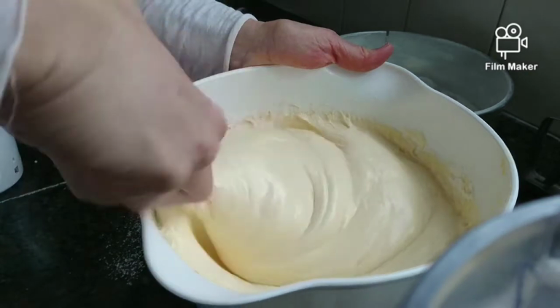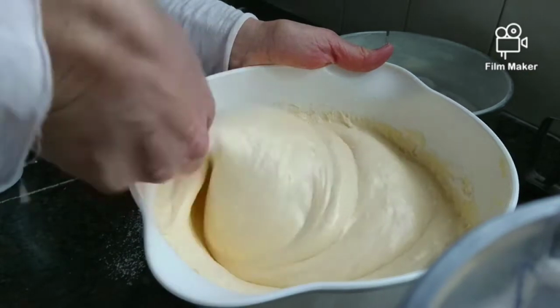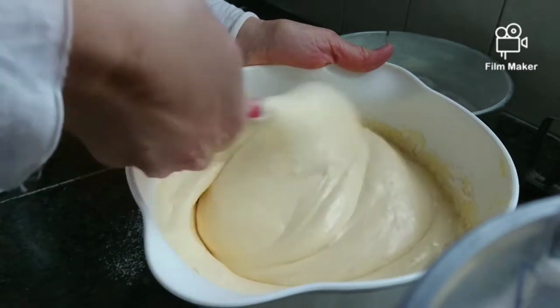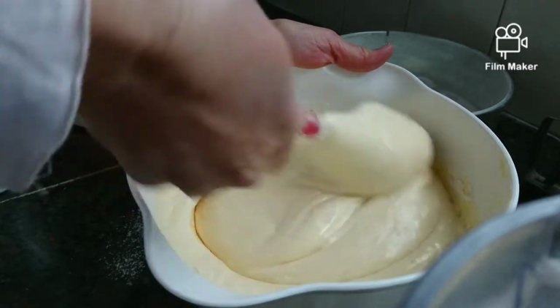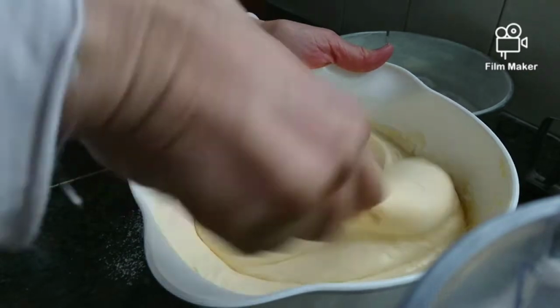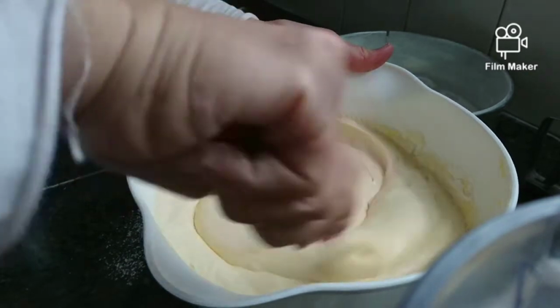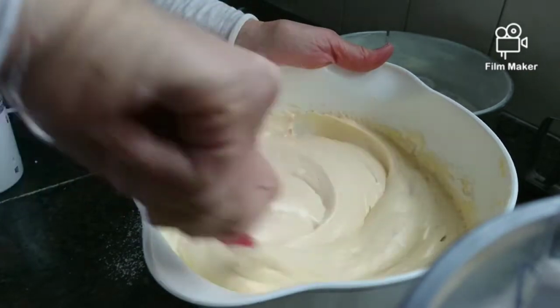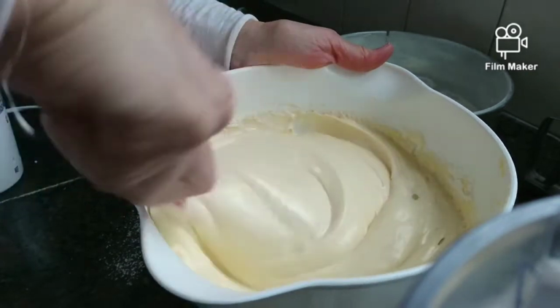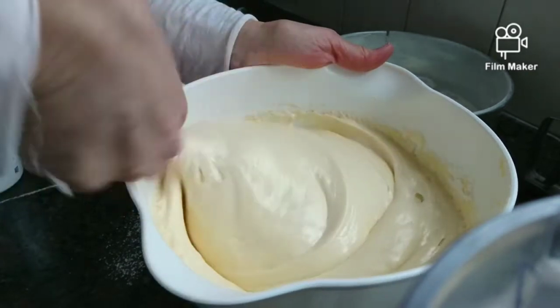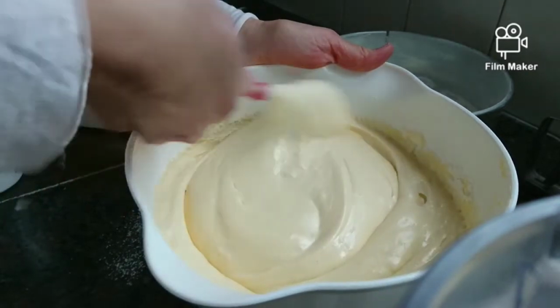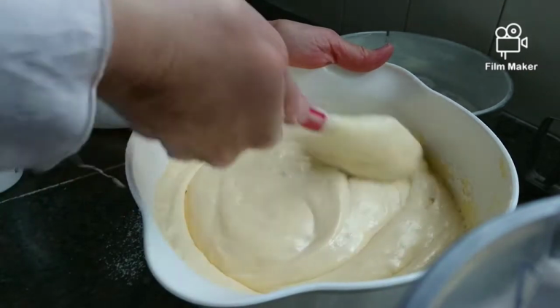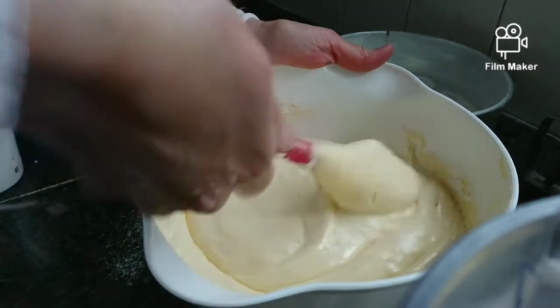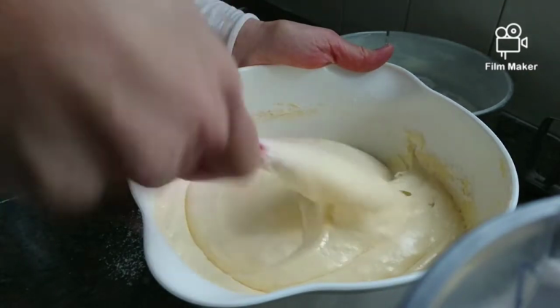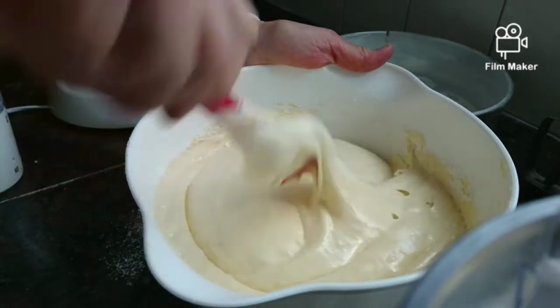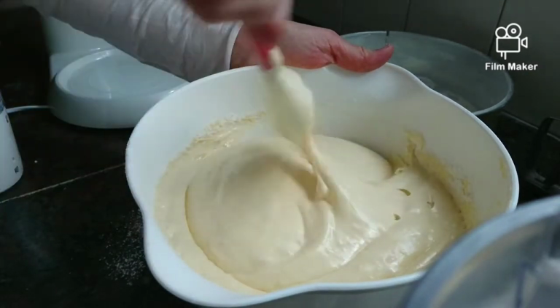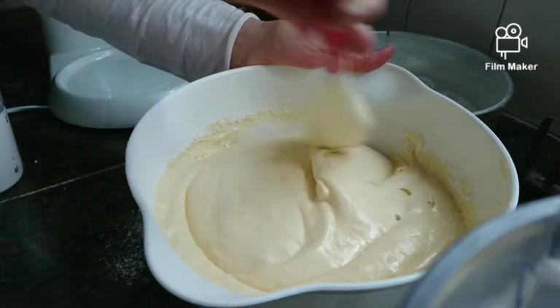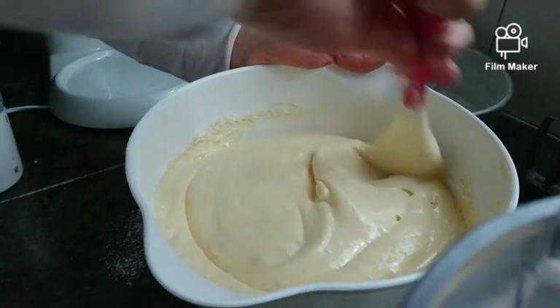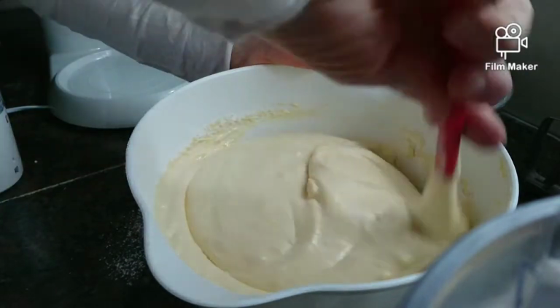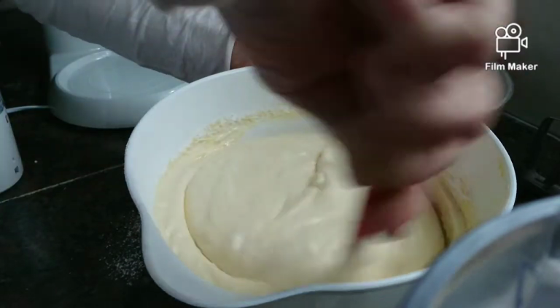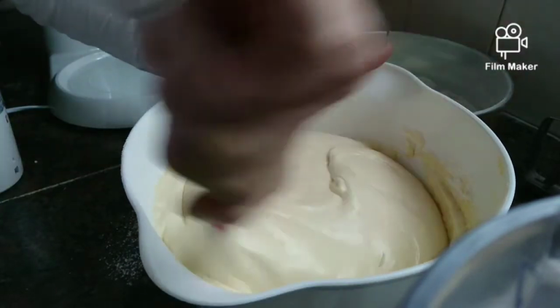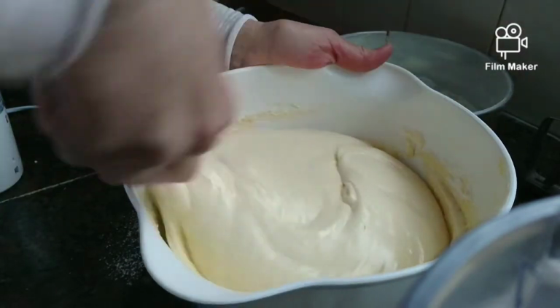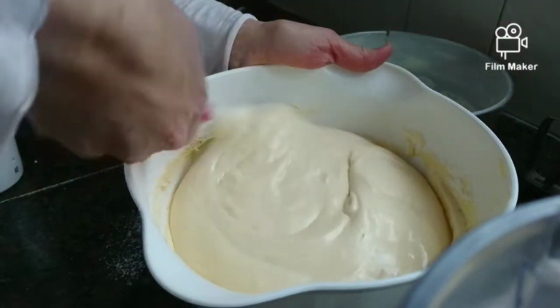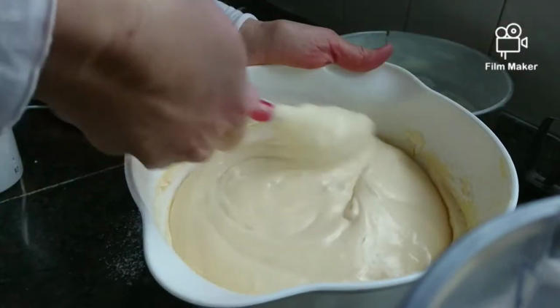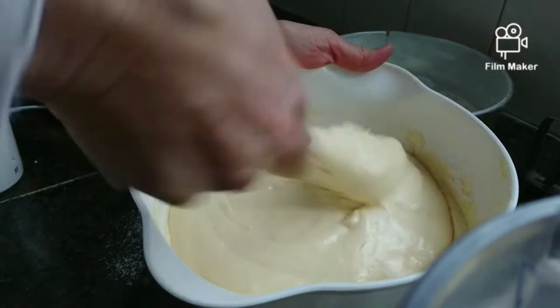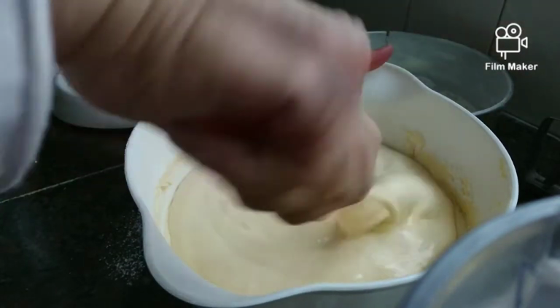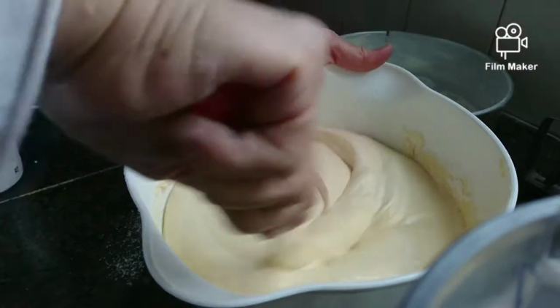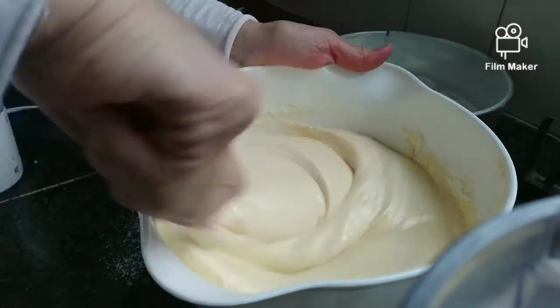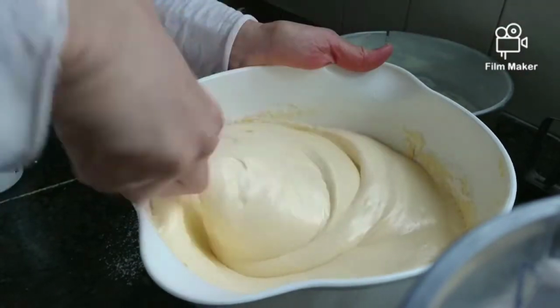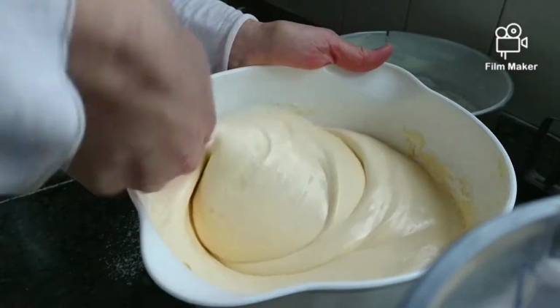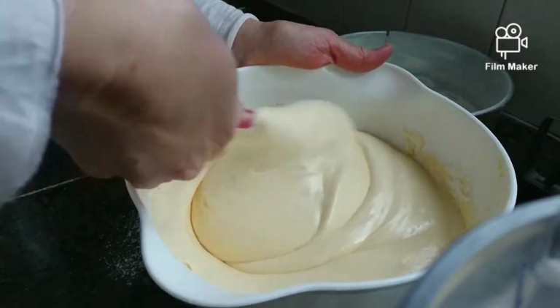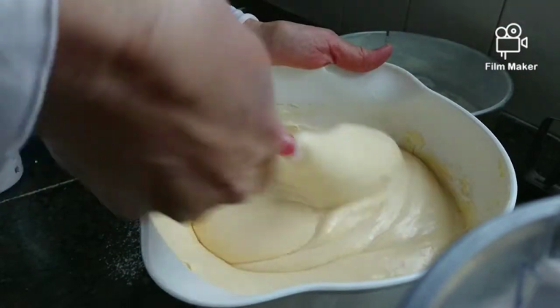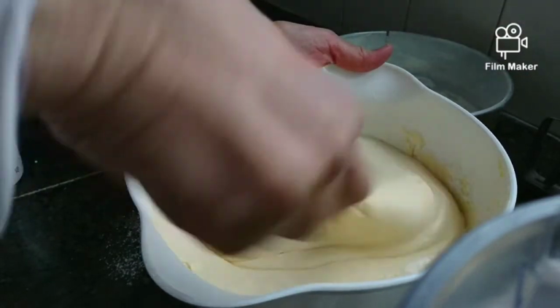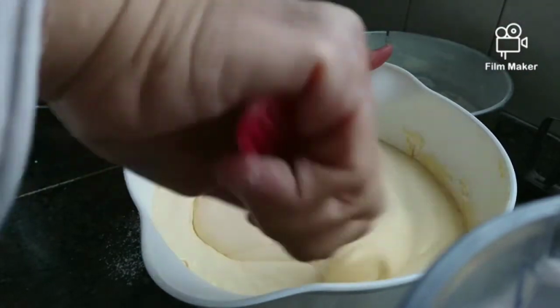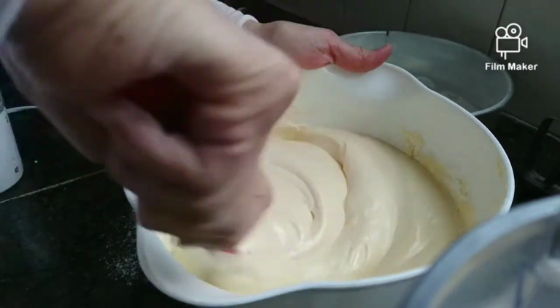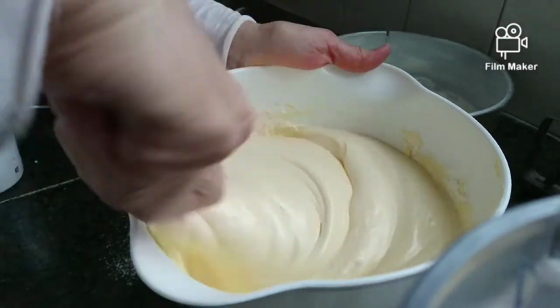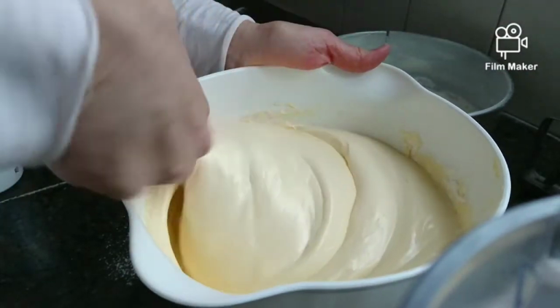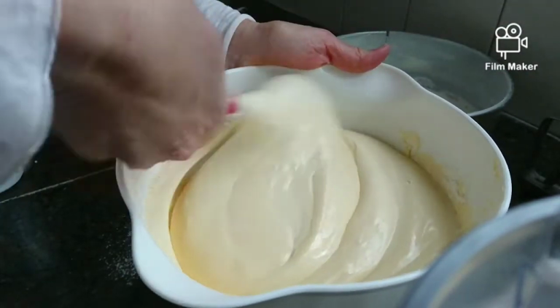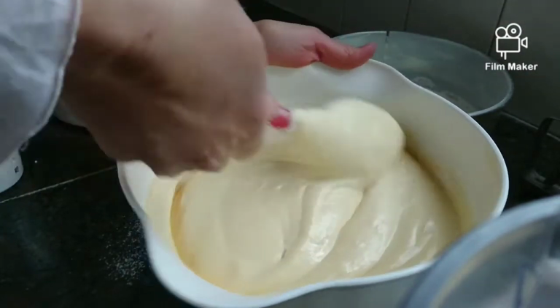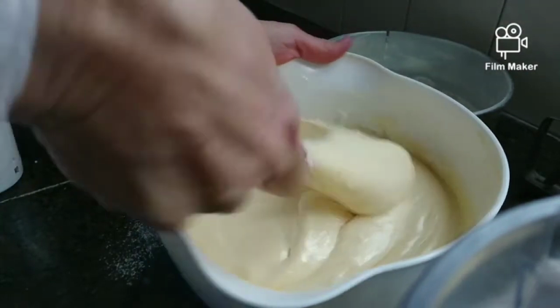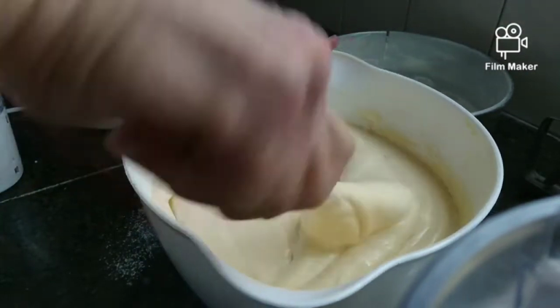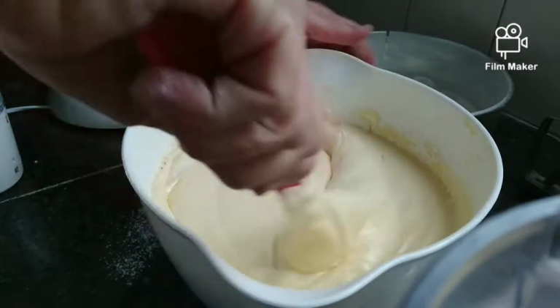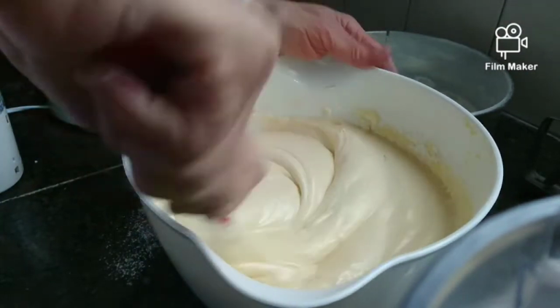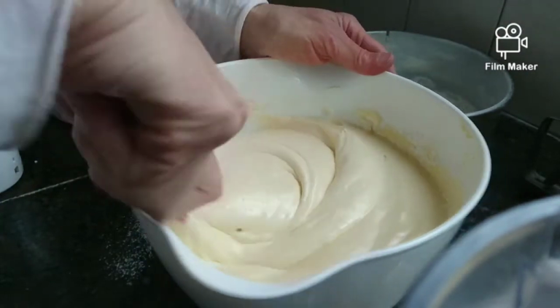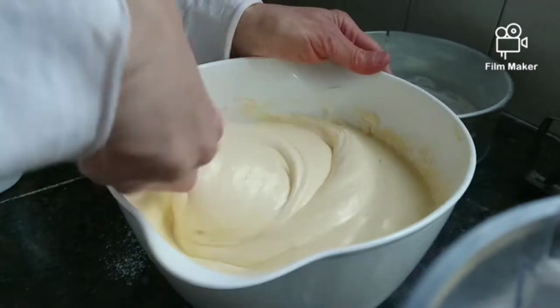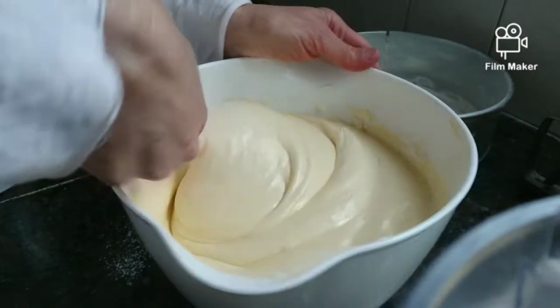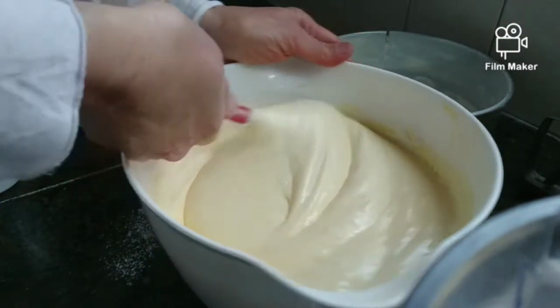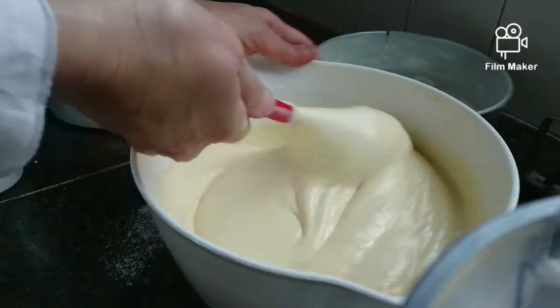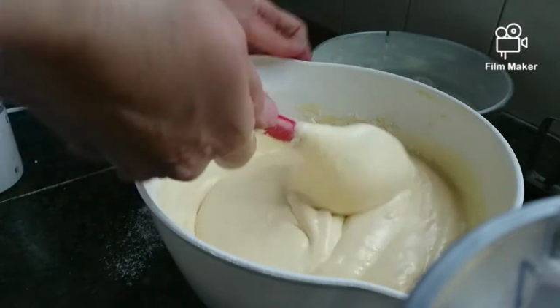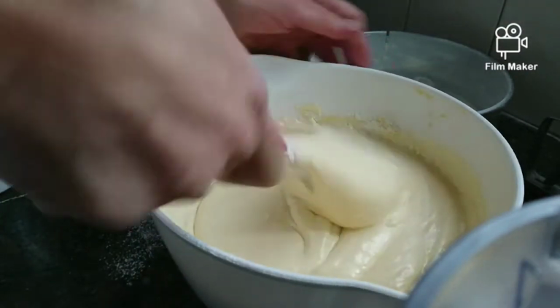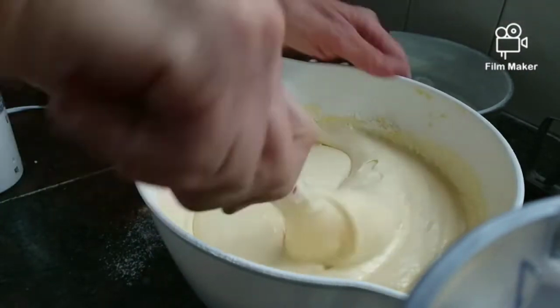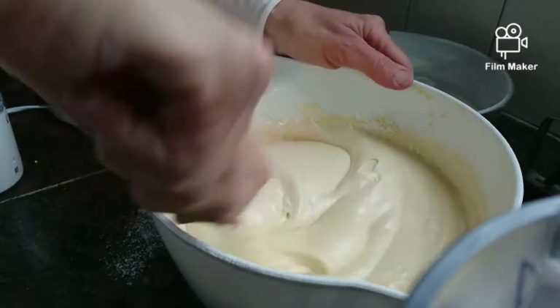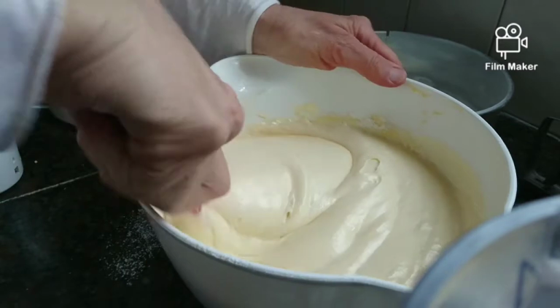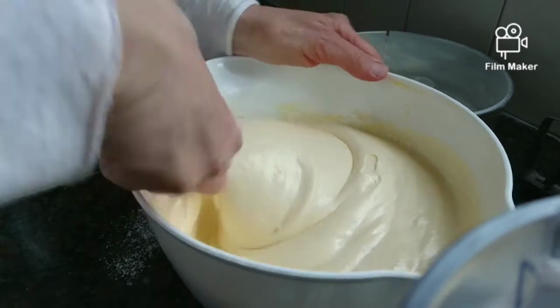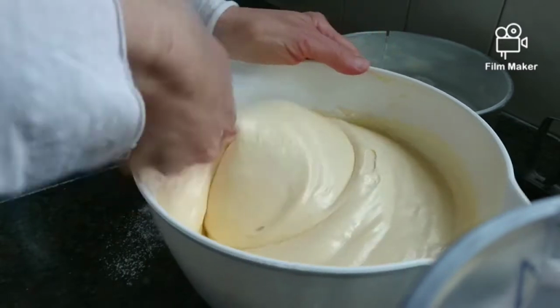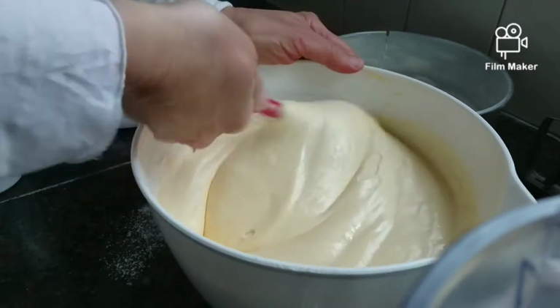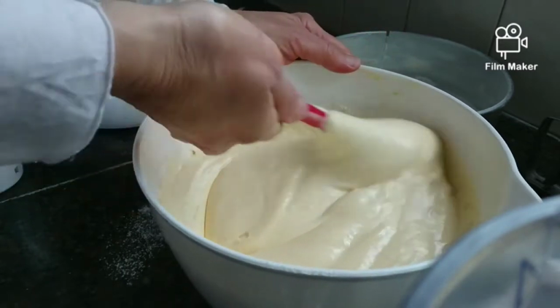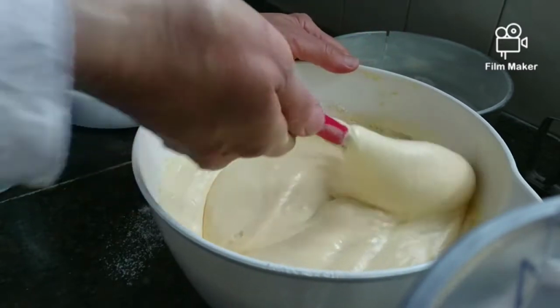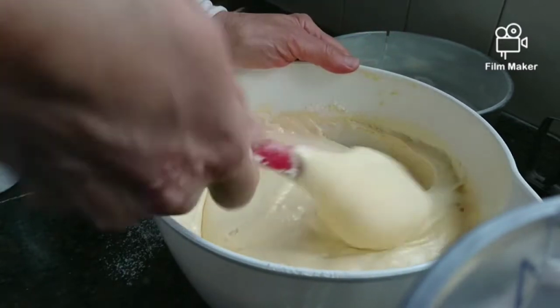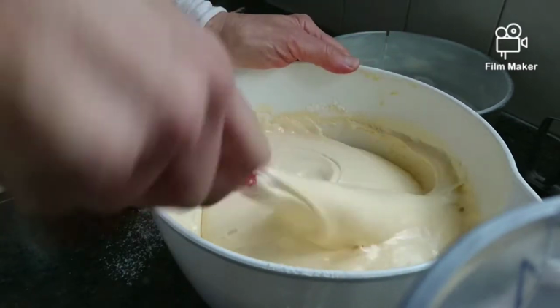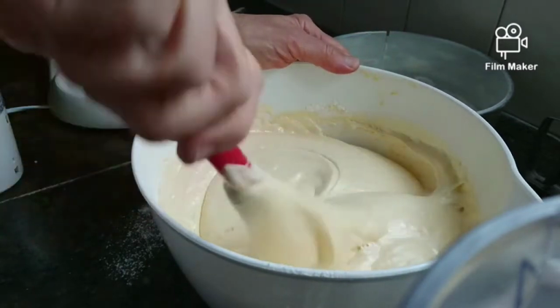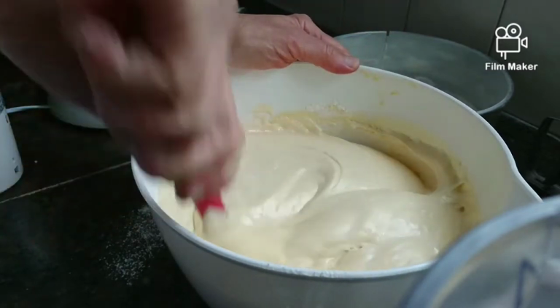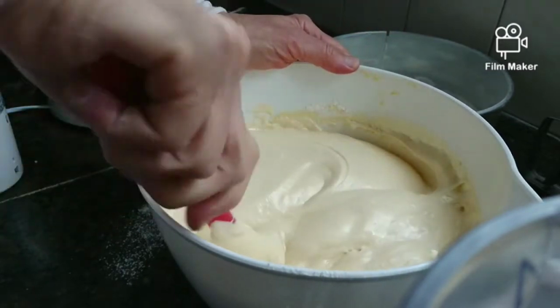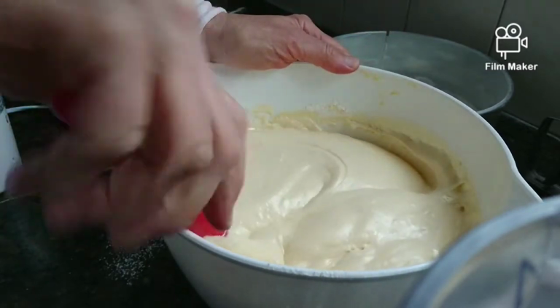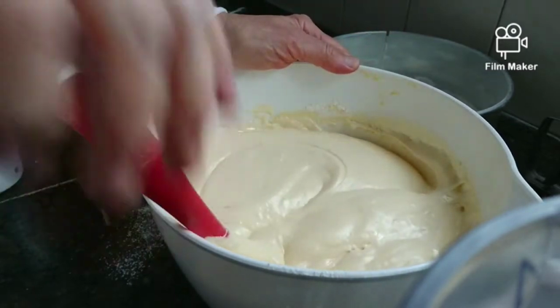Then we mix this all very well, but softly — remember, we have to be folding it all the time.